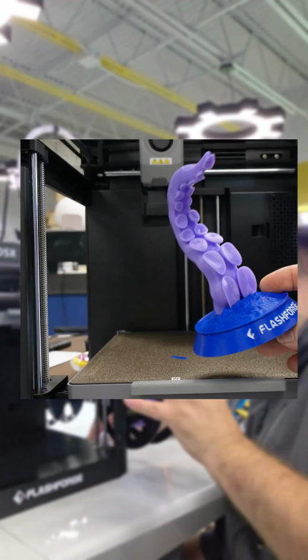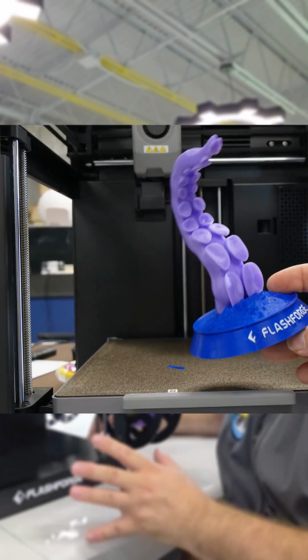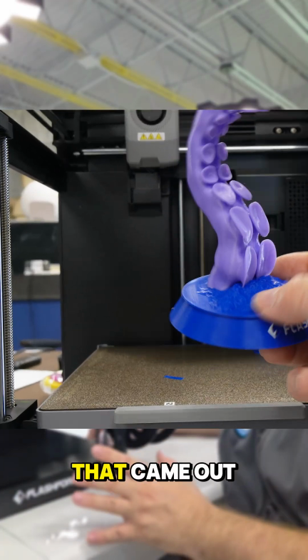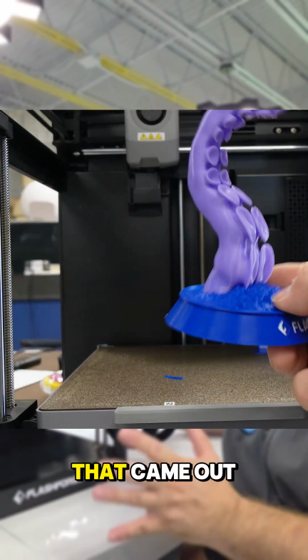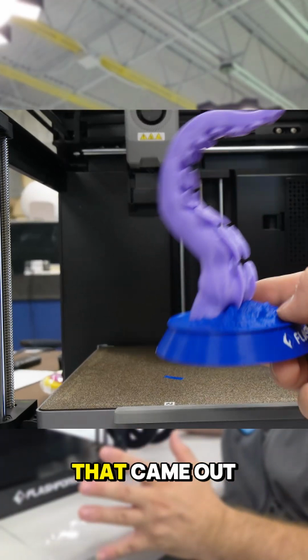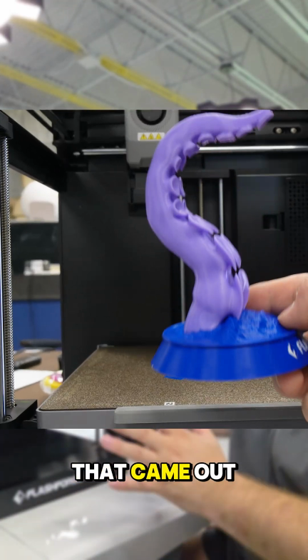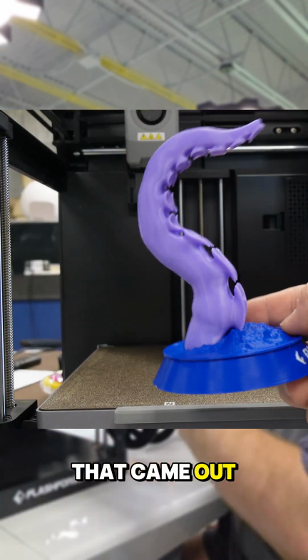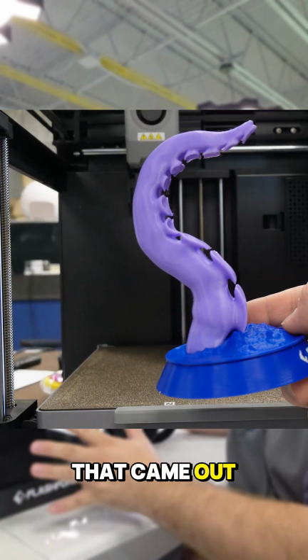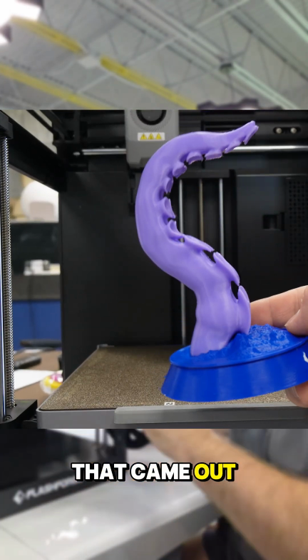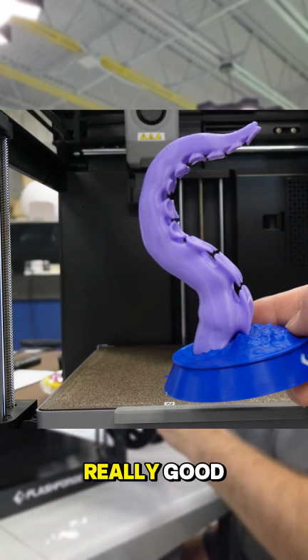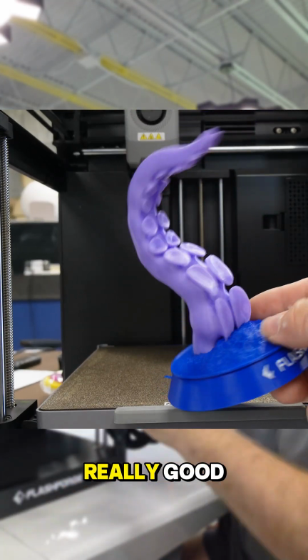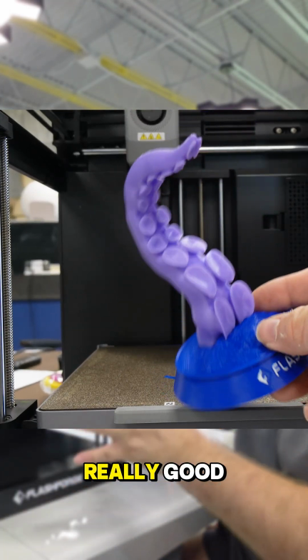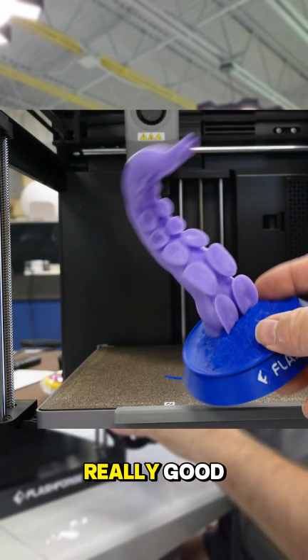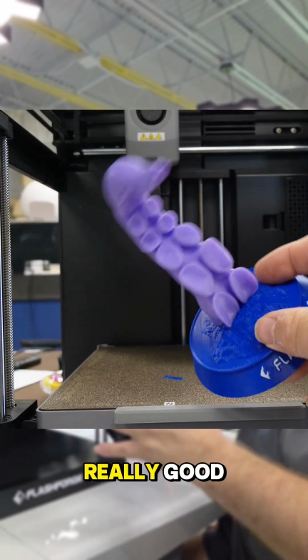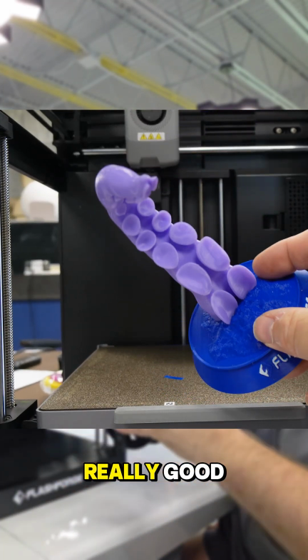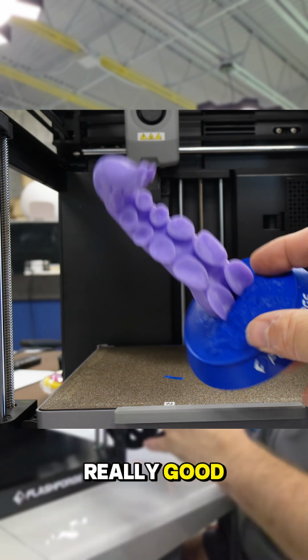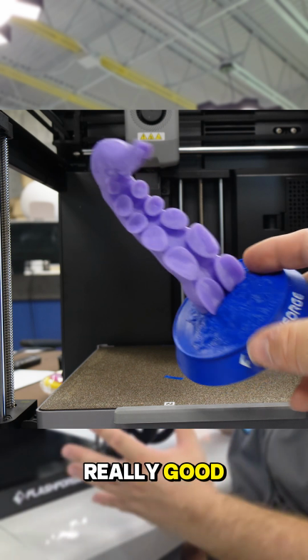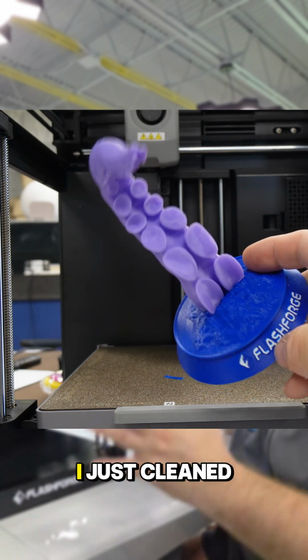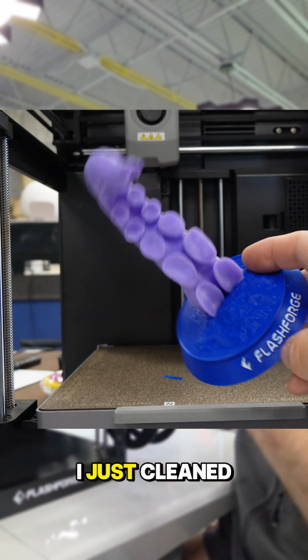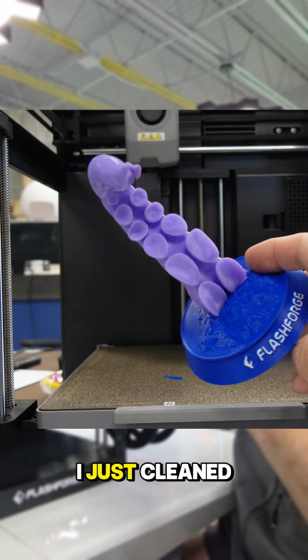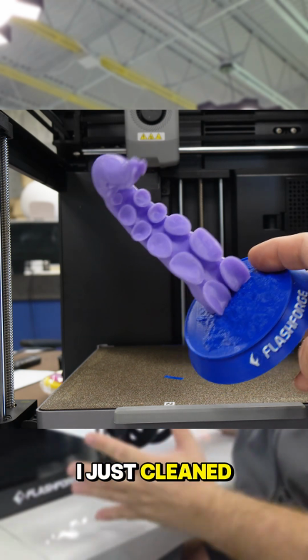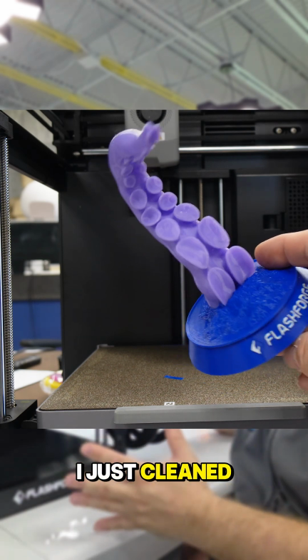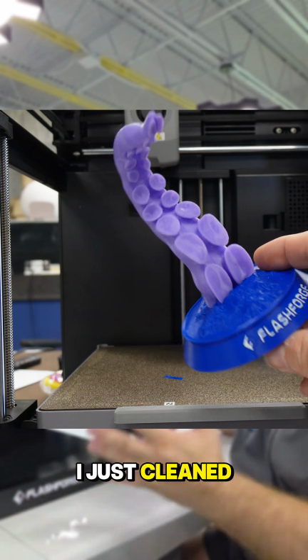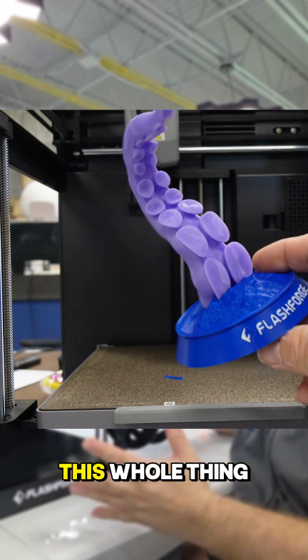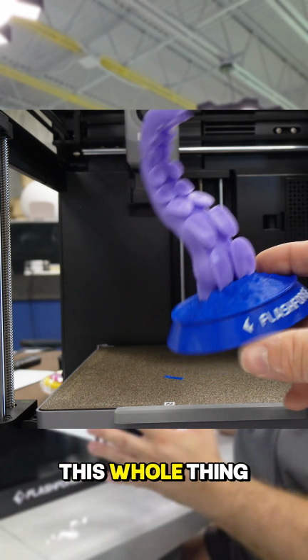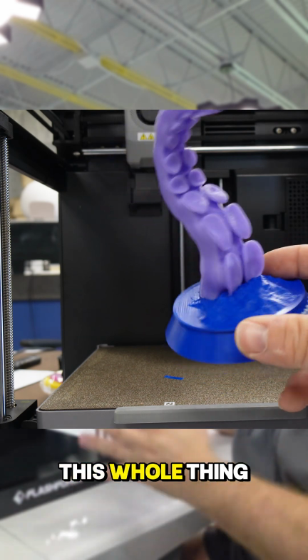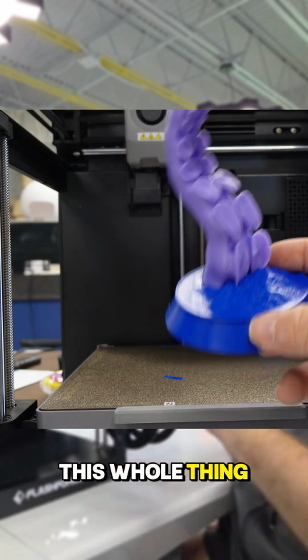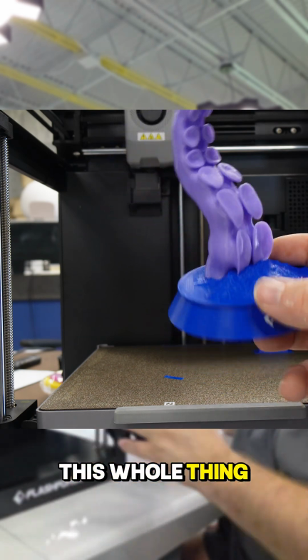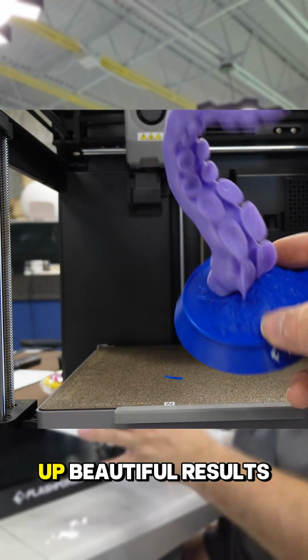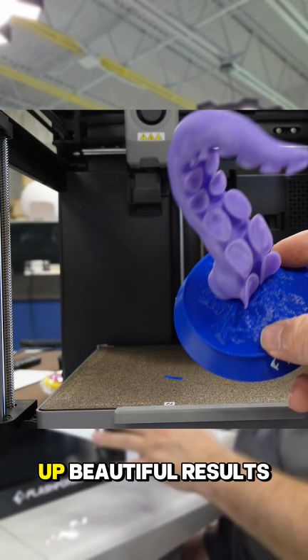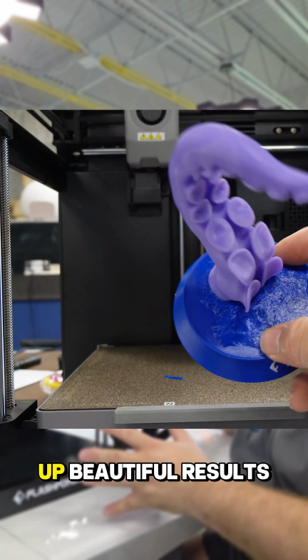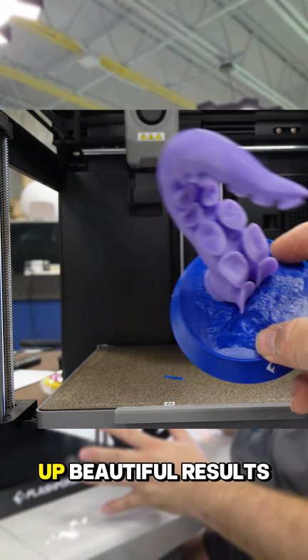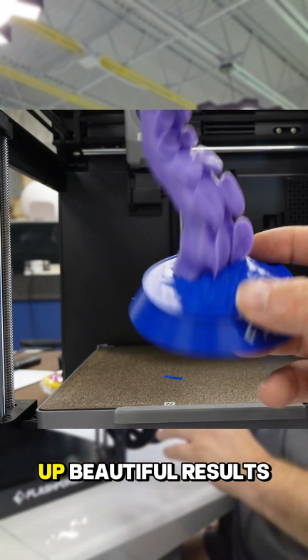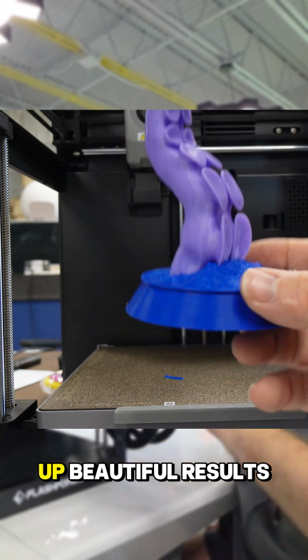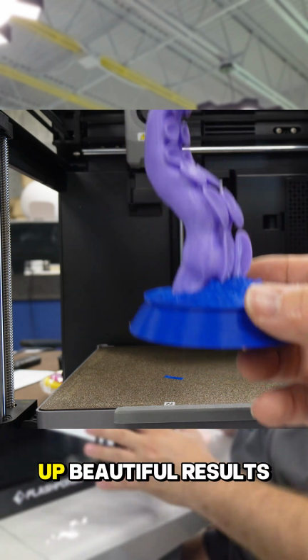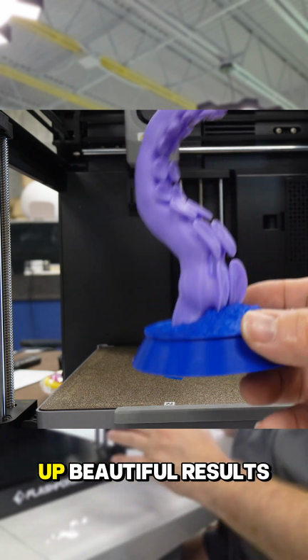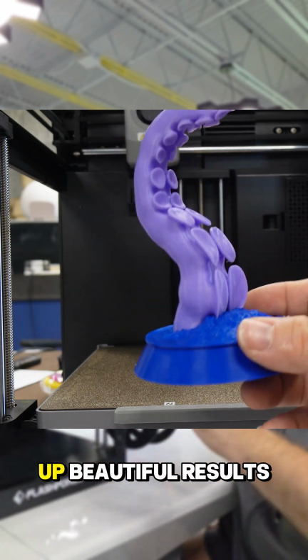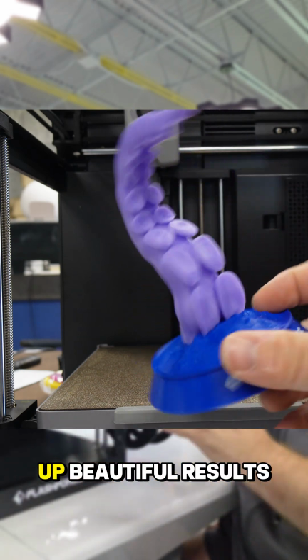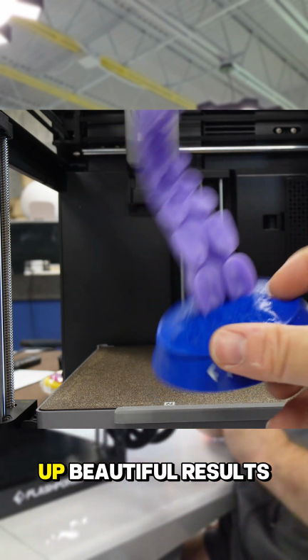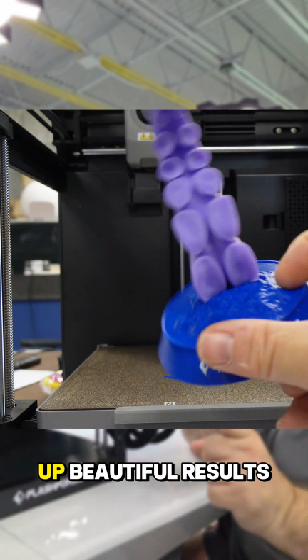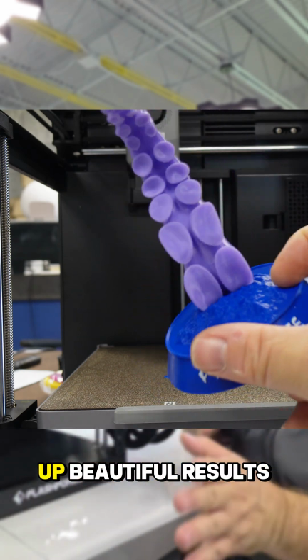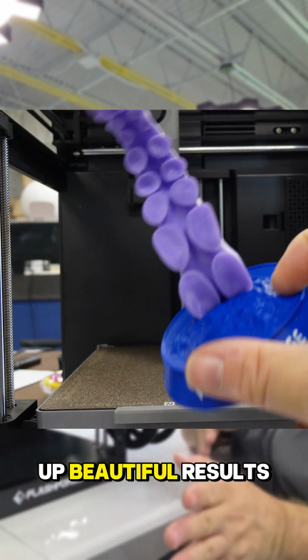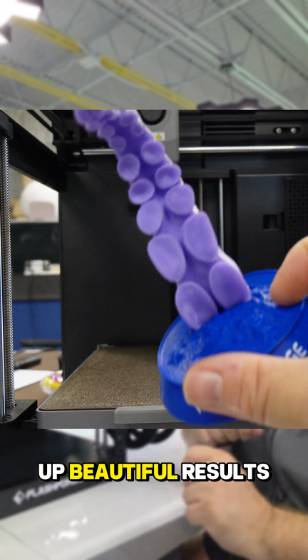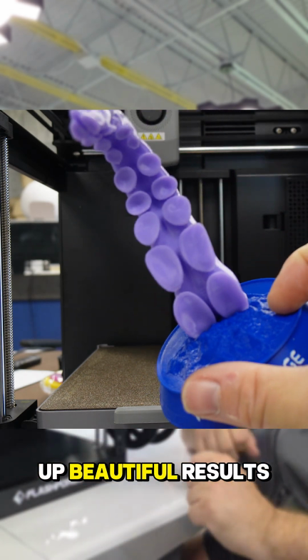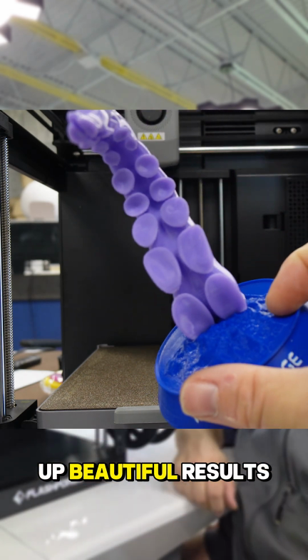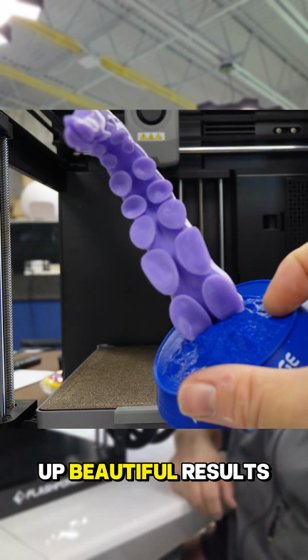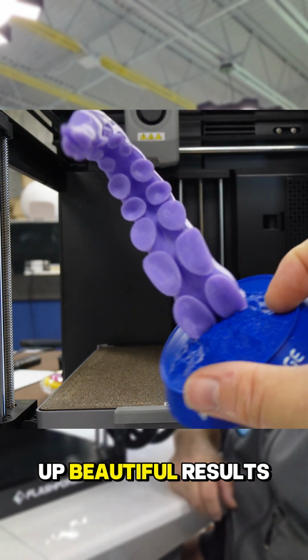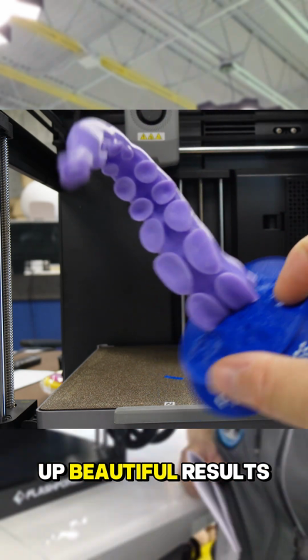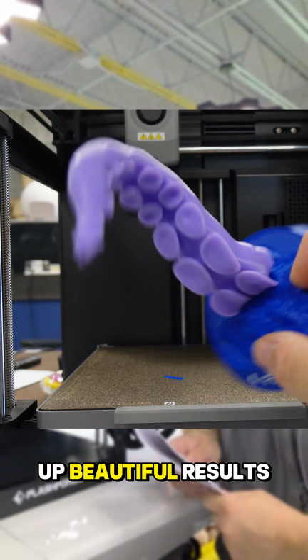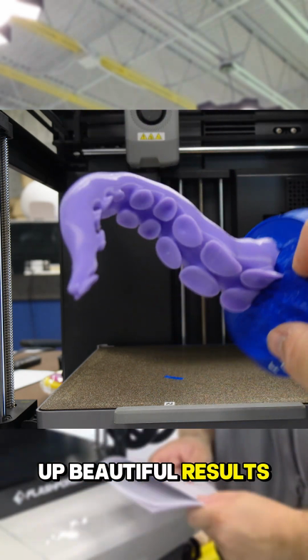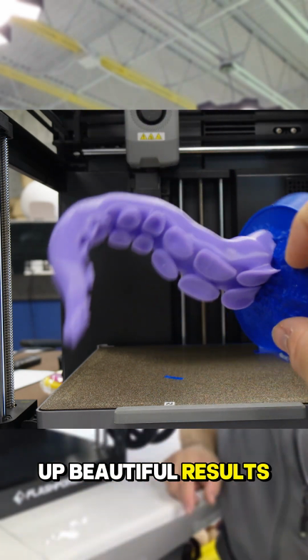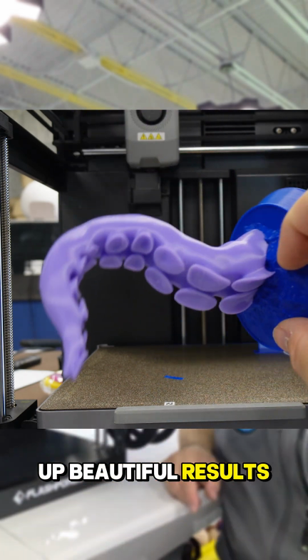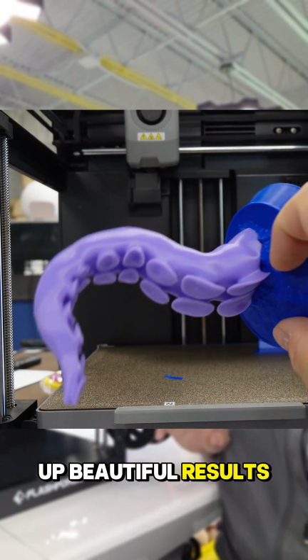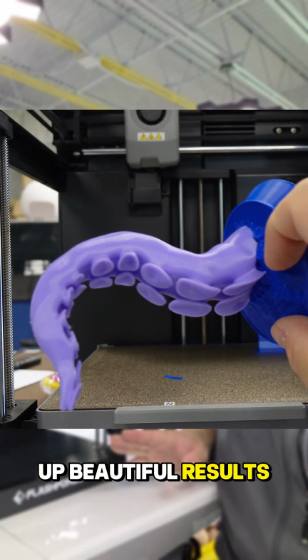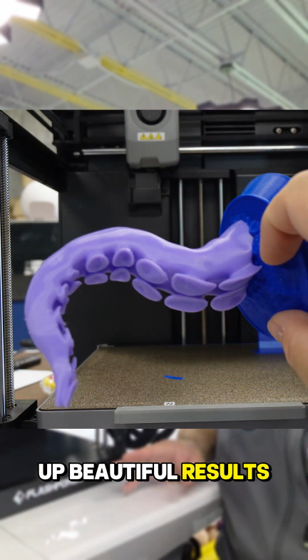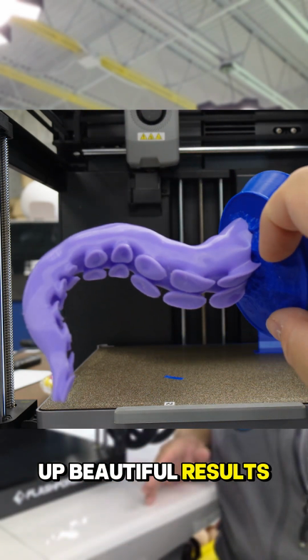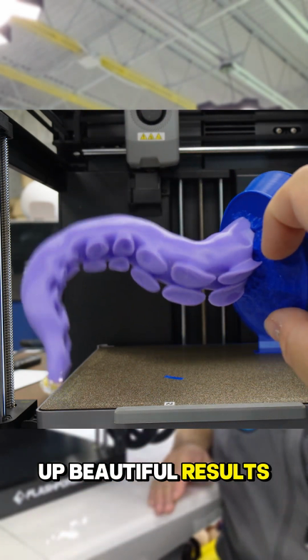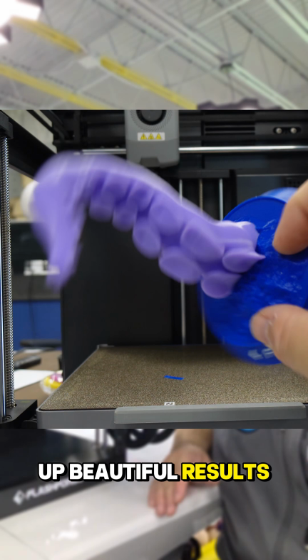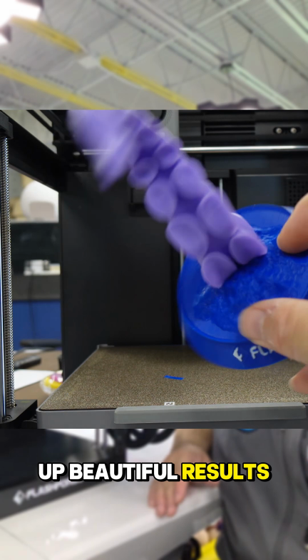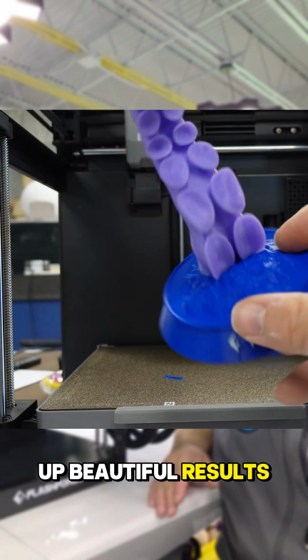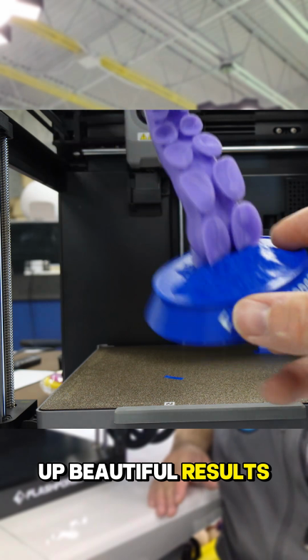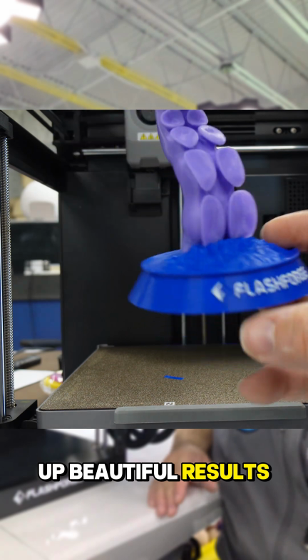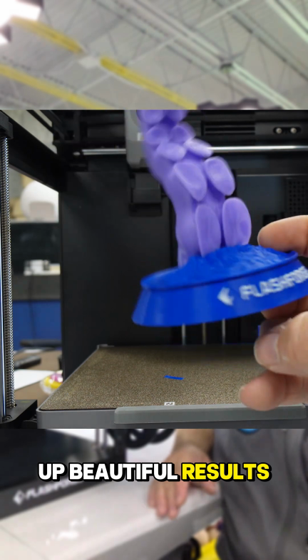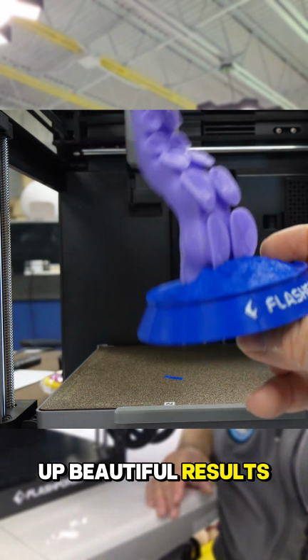That came out really good. I just cleaned this whole thing up — beautiful results. Really nice.